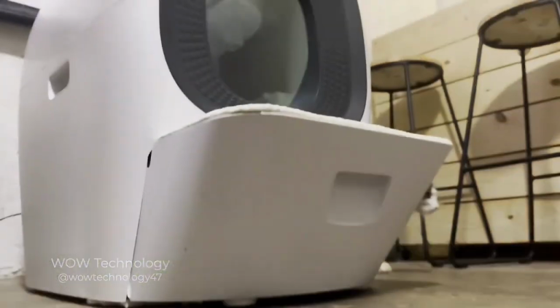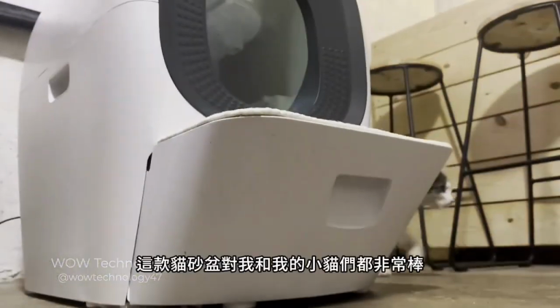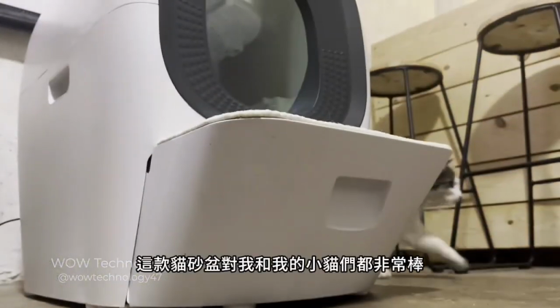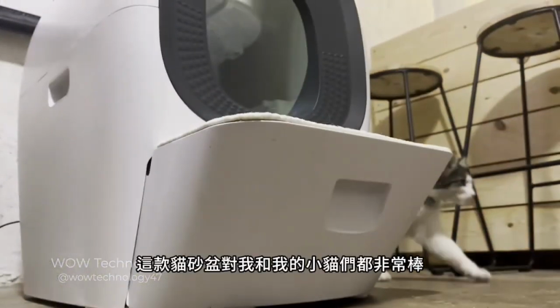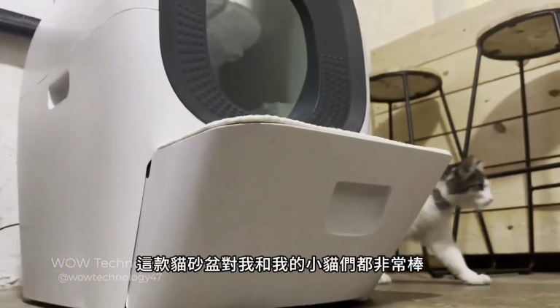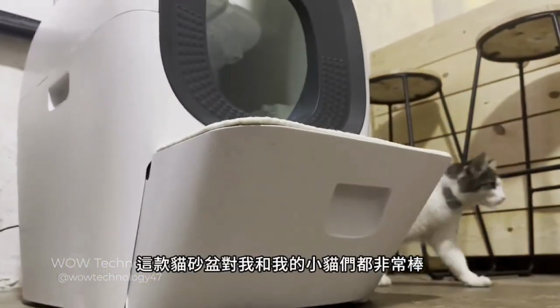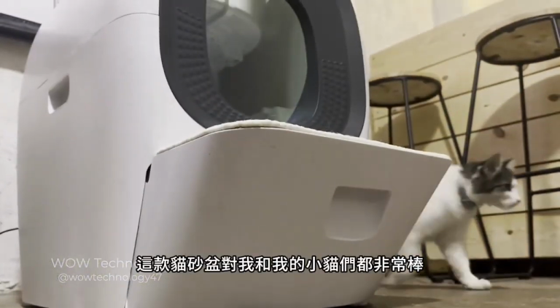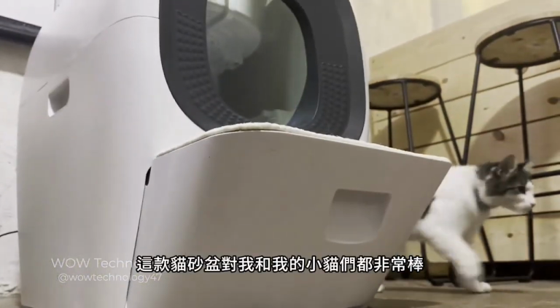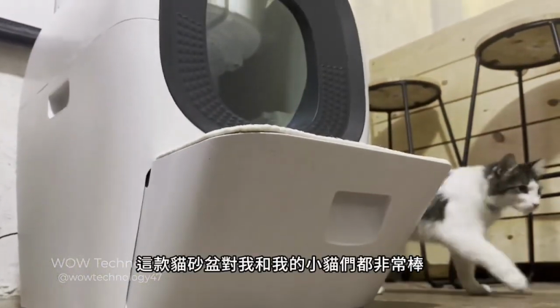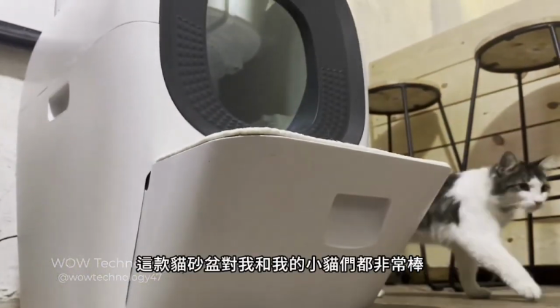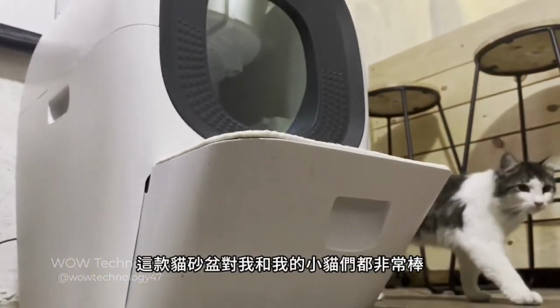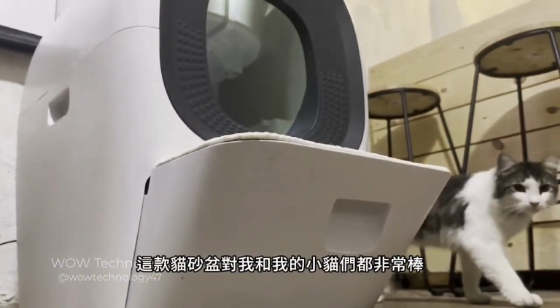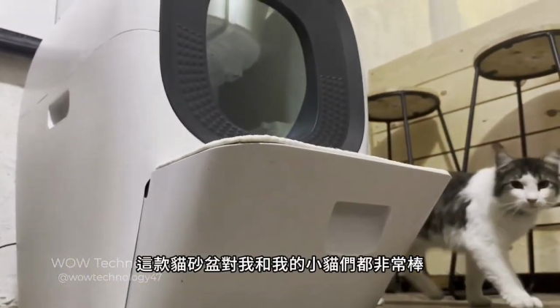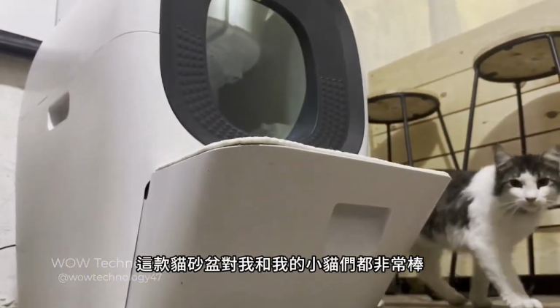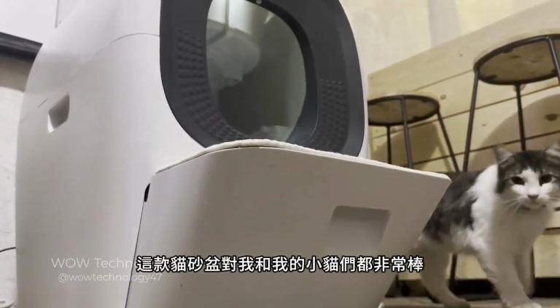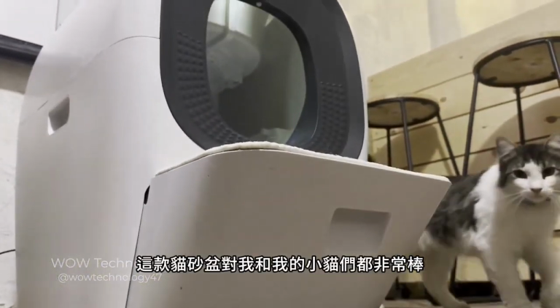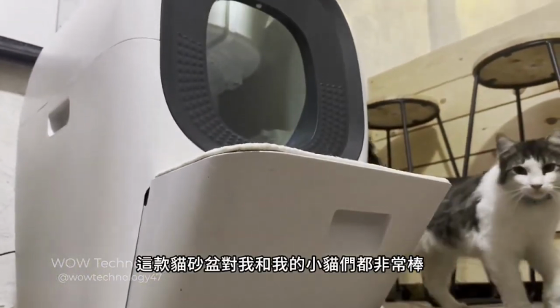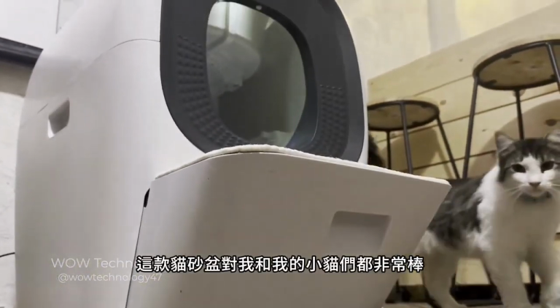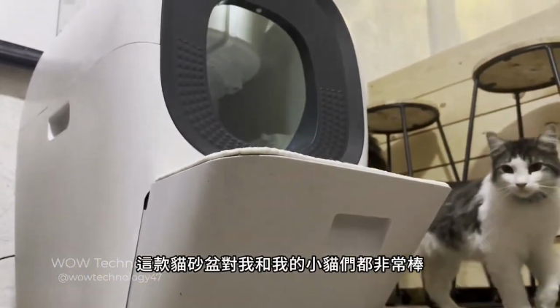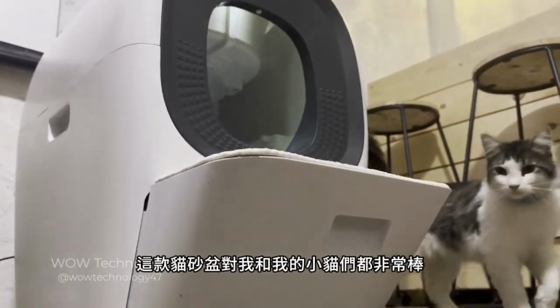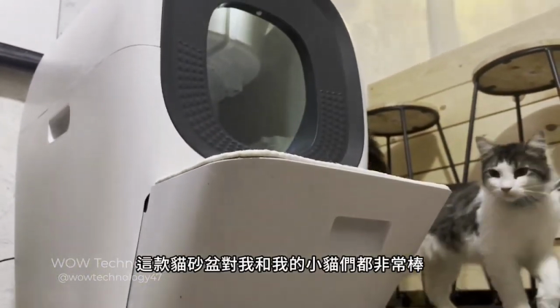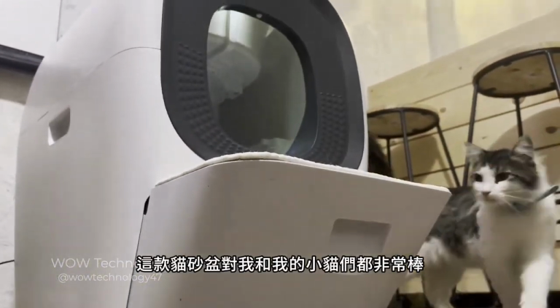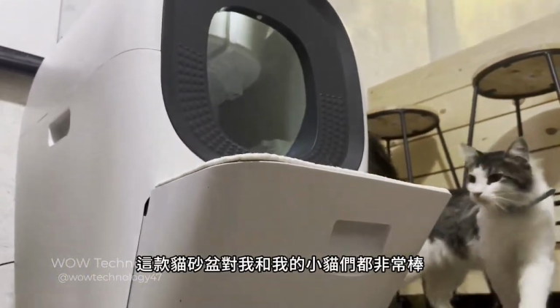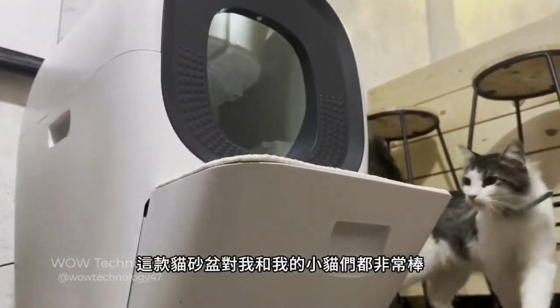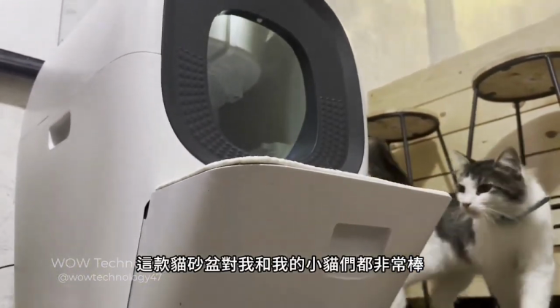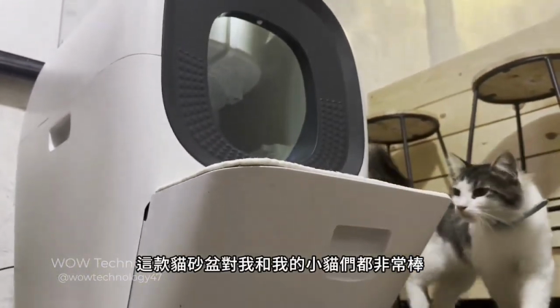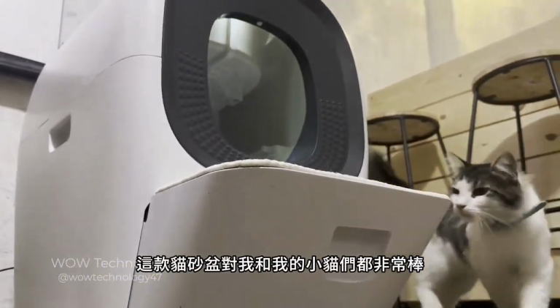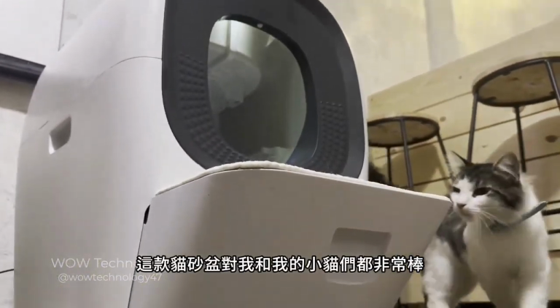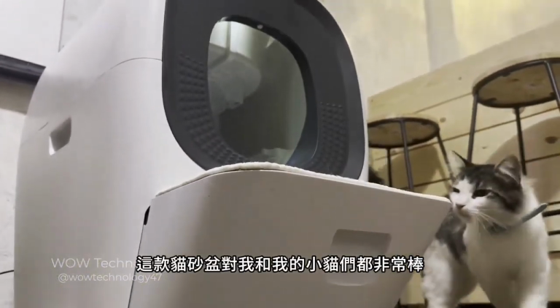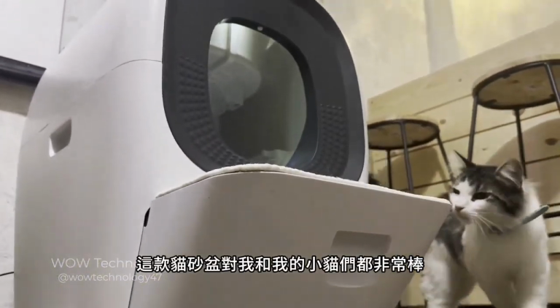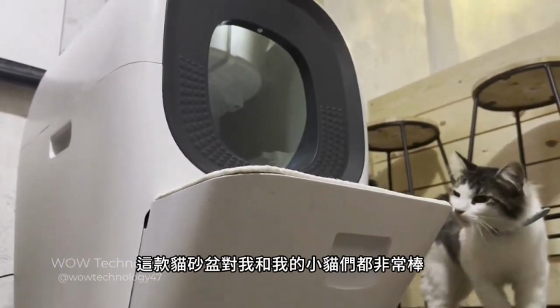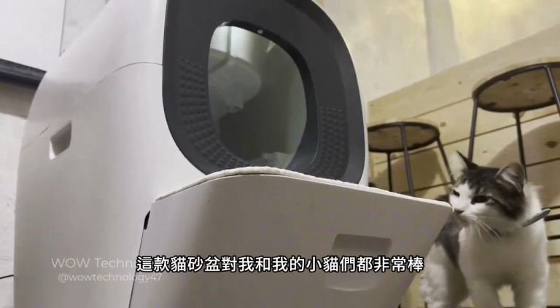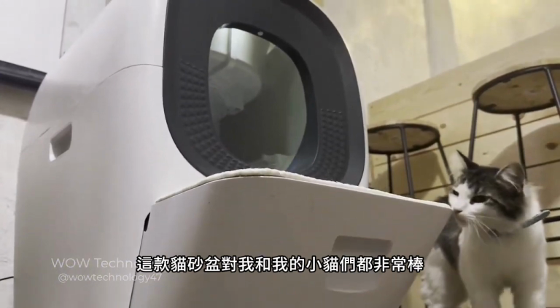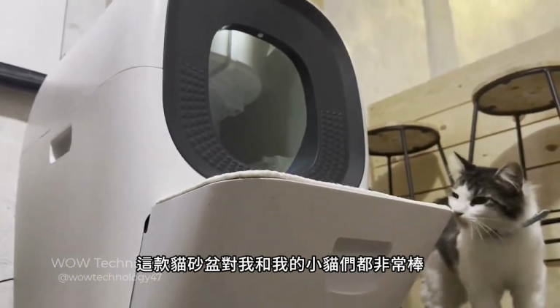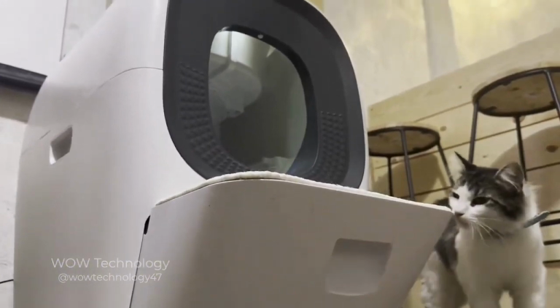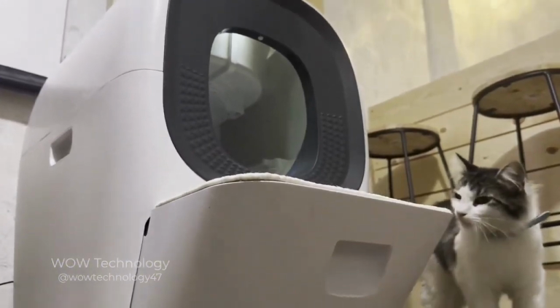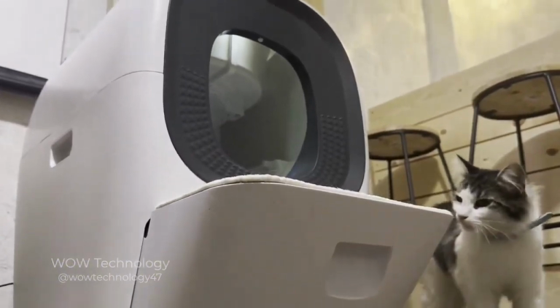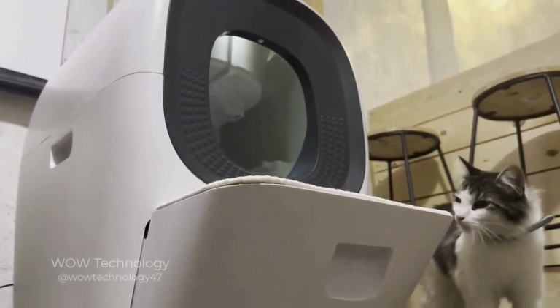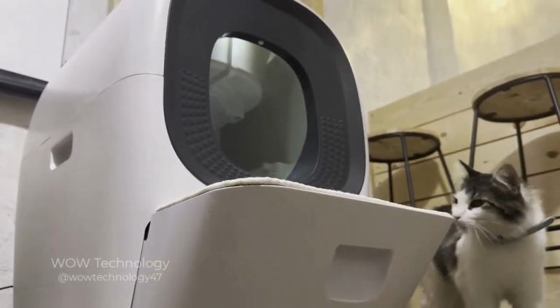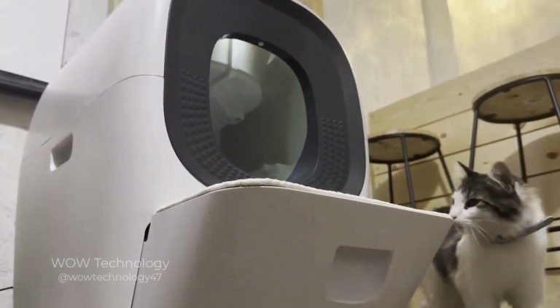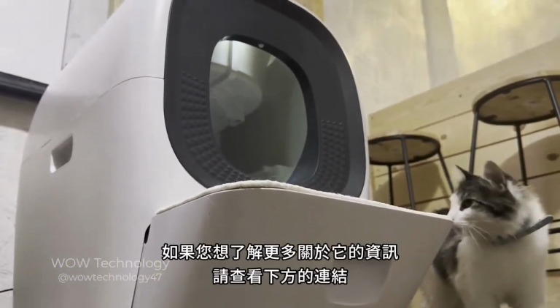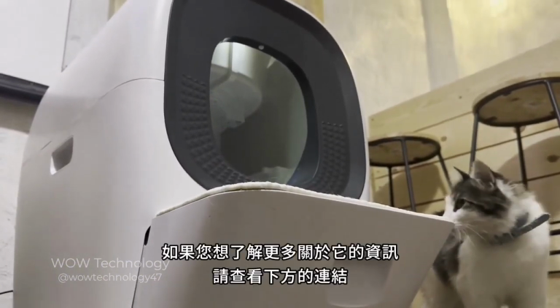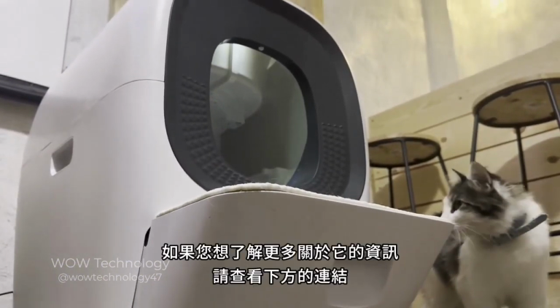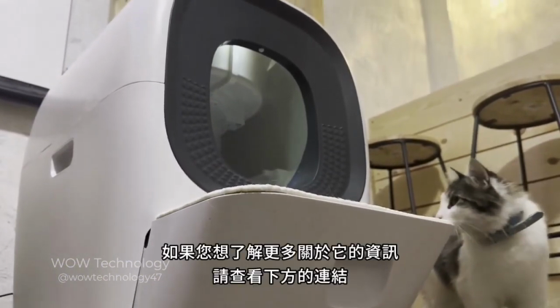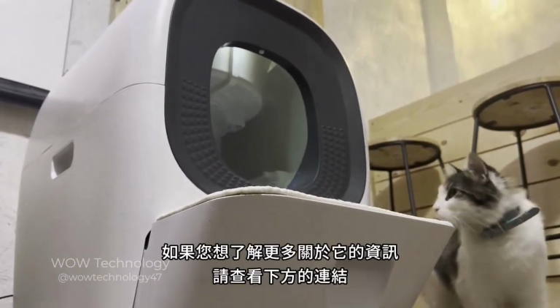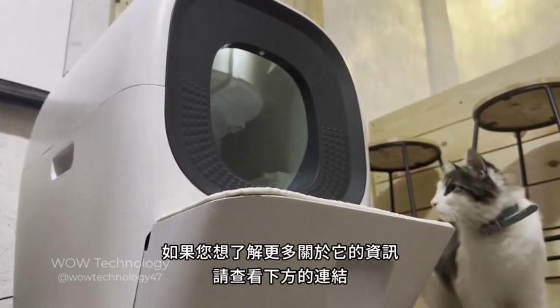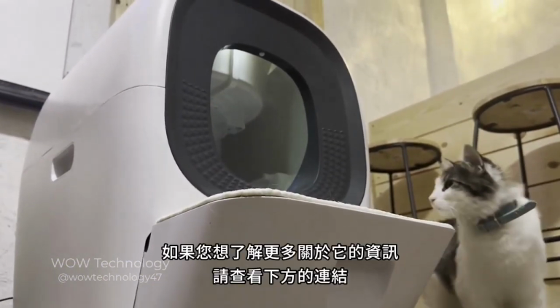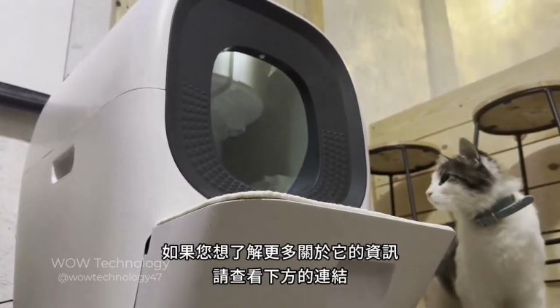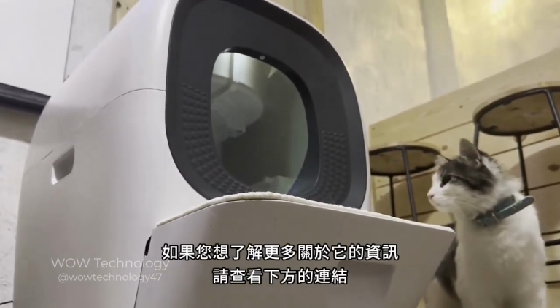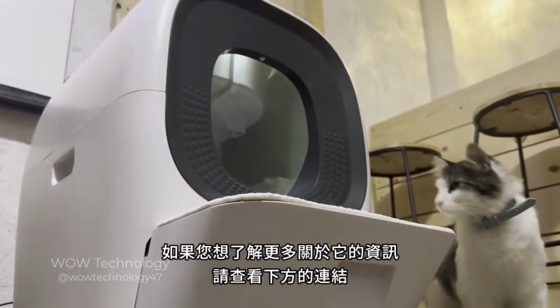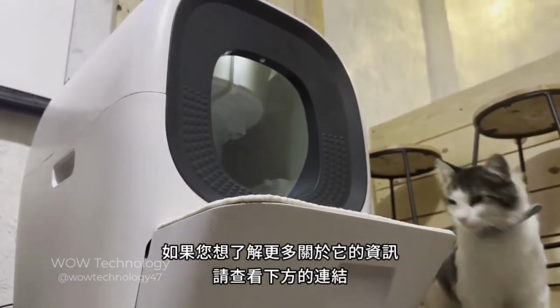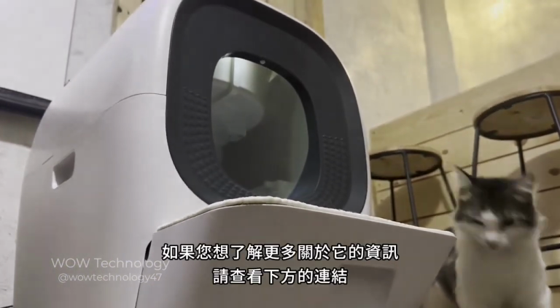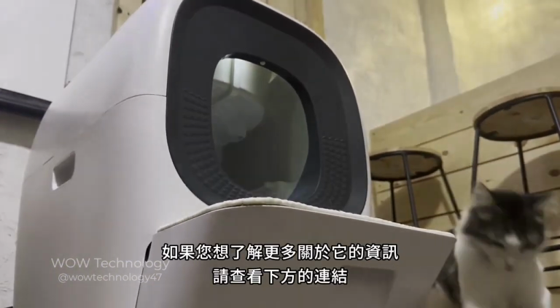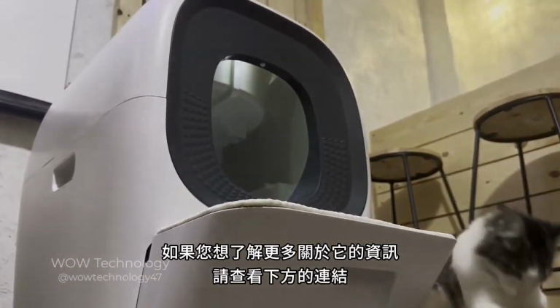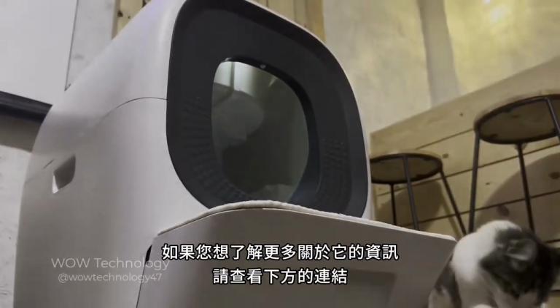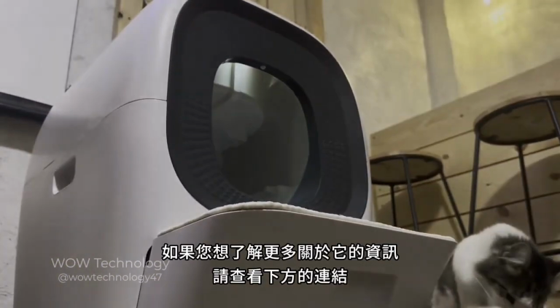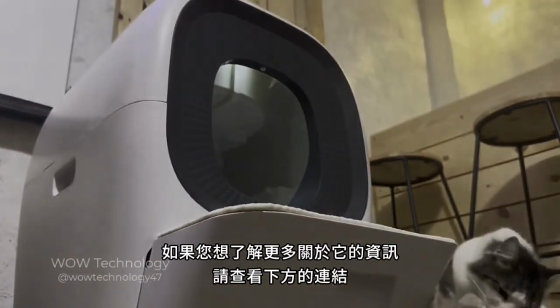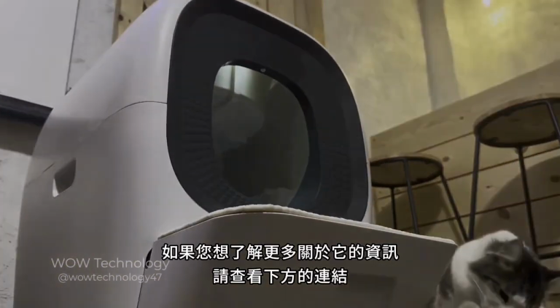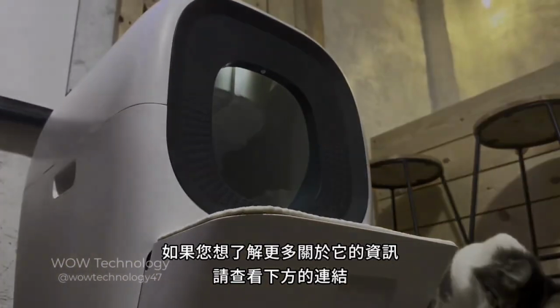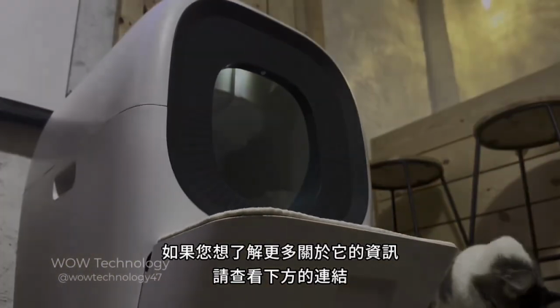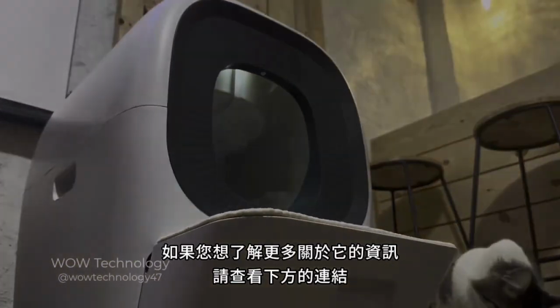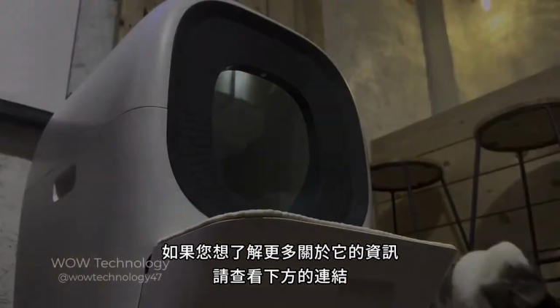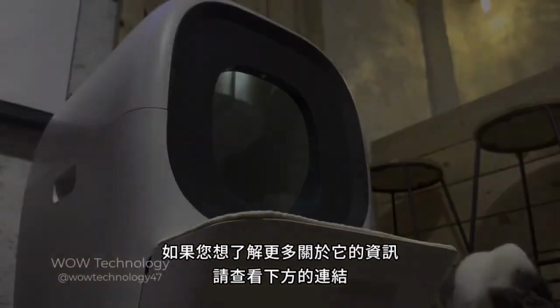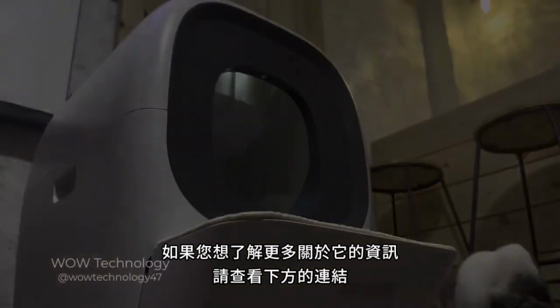This litter box has been amazing for both my kitties and myself. If you'd like to learn more about it, check out the link below.